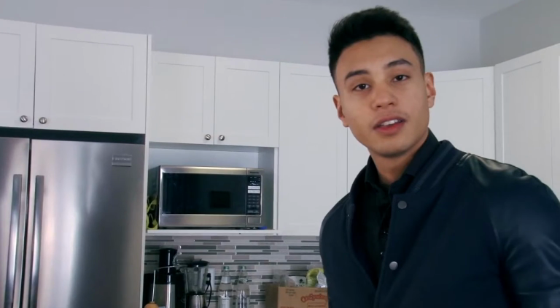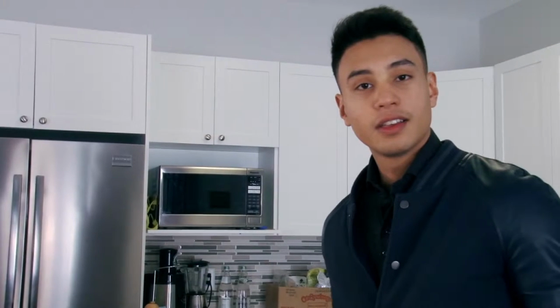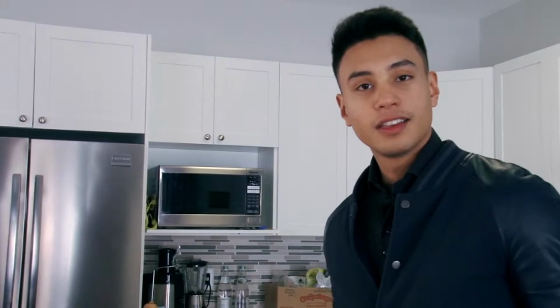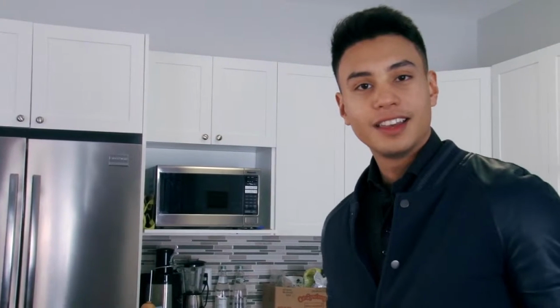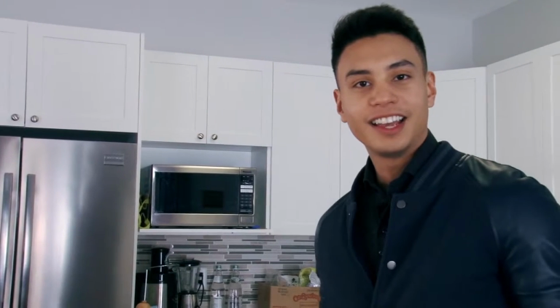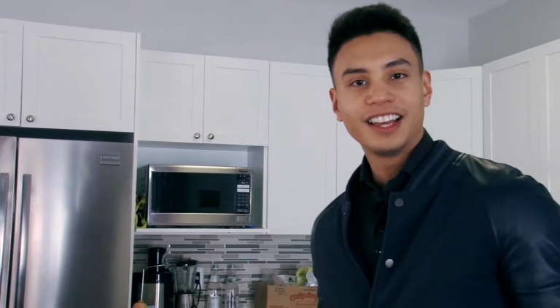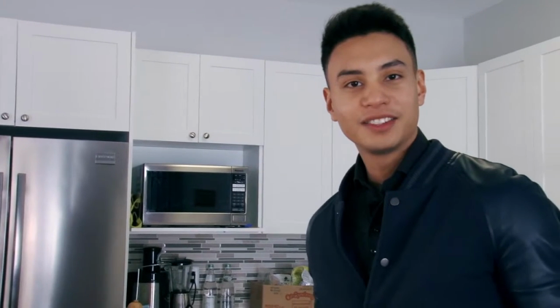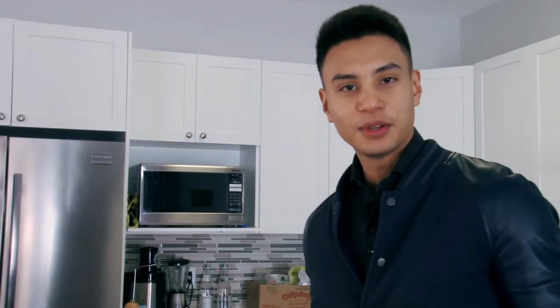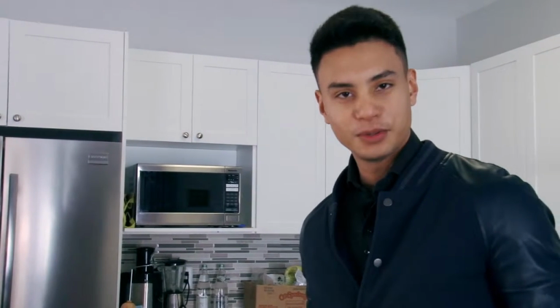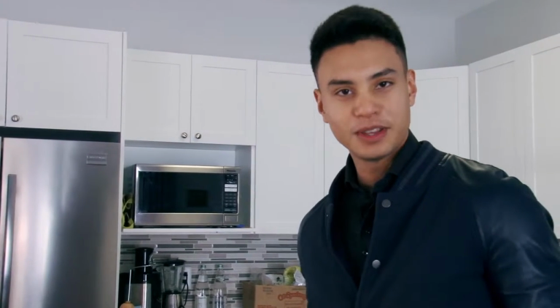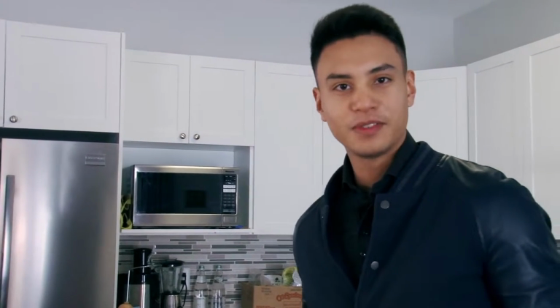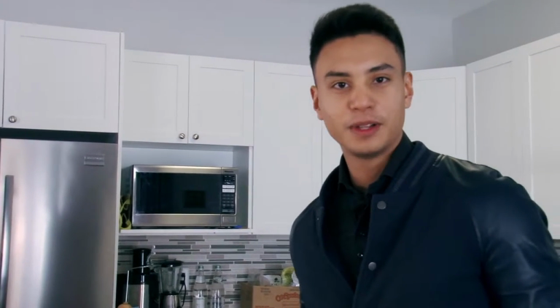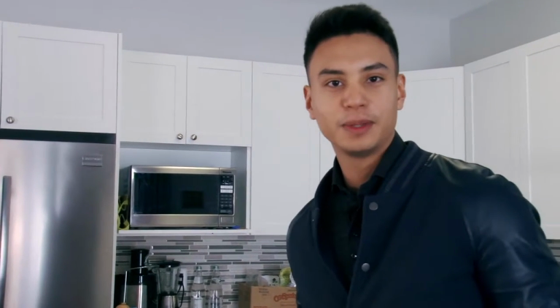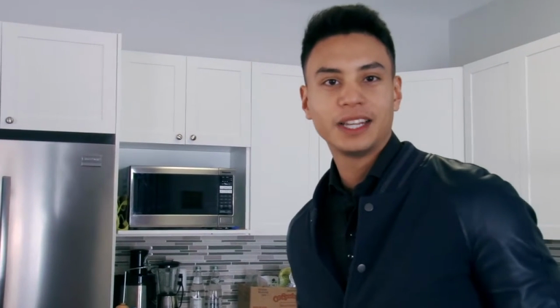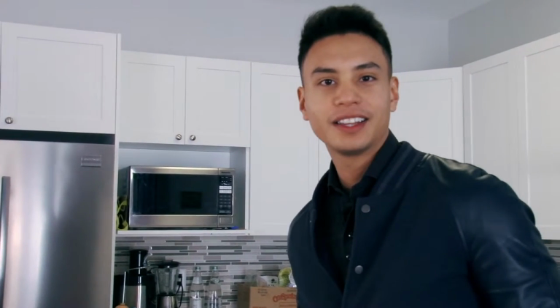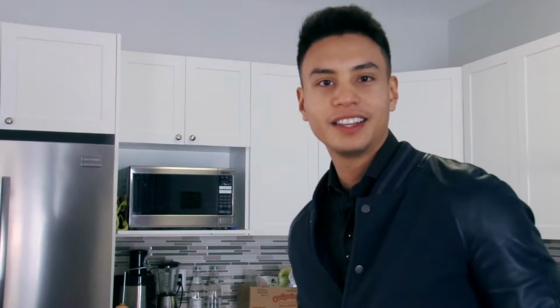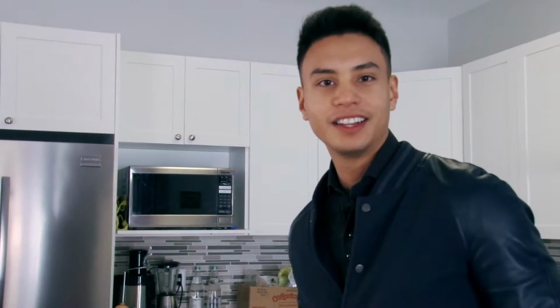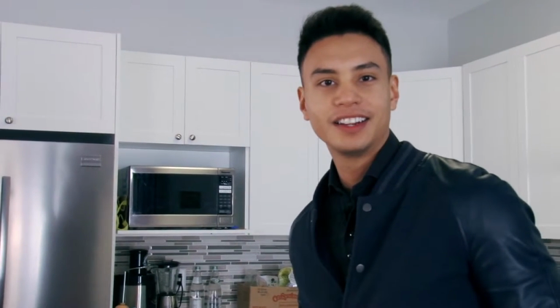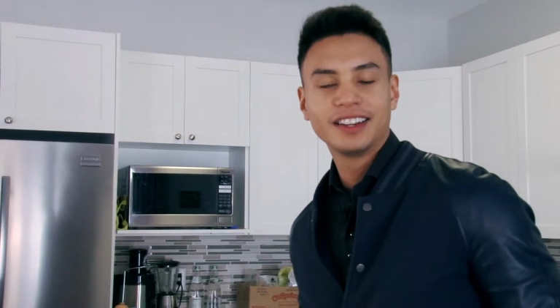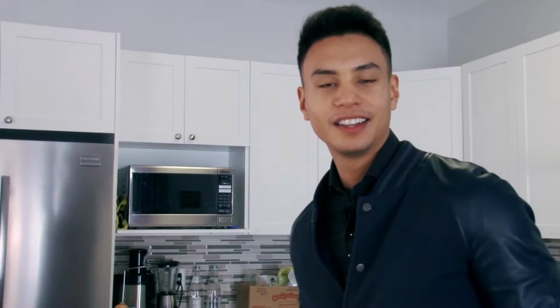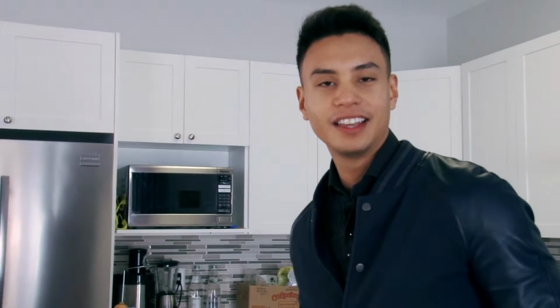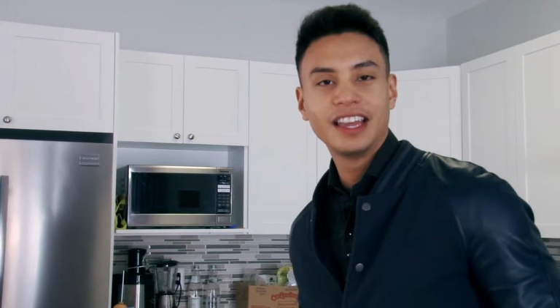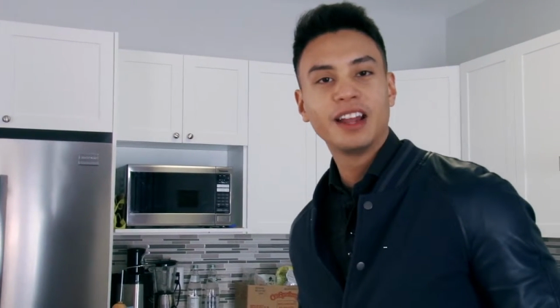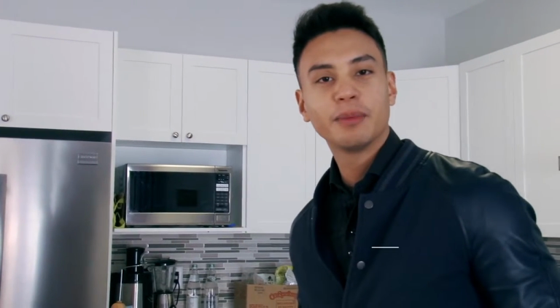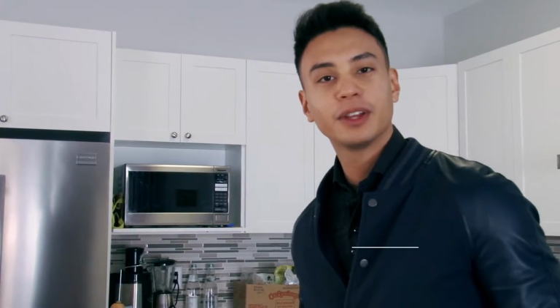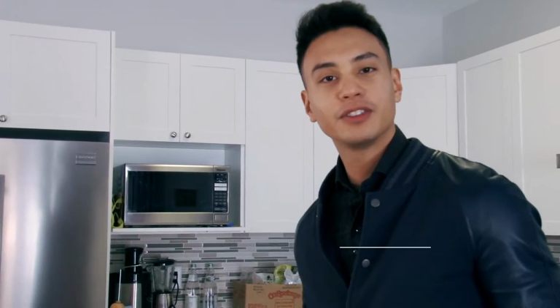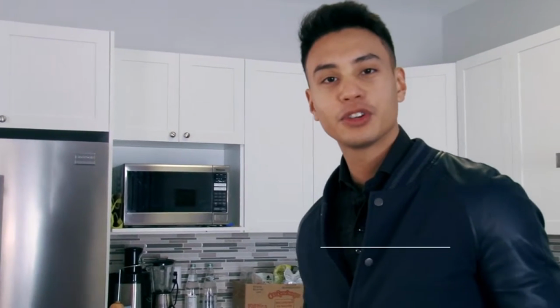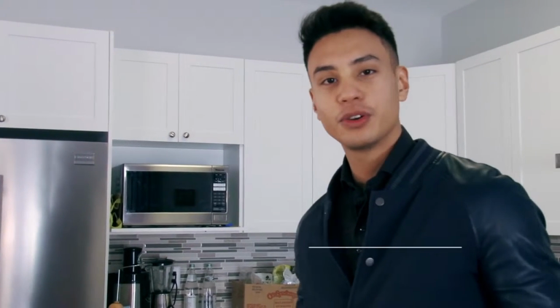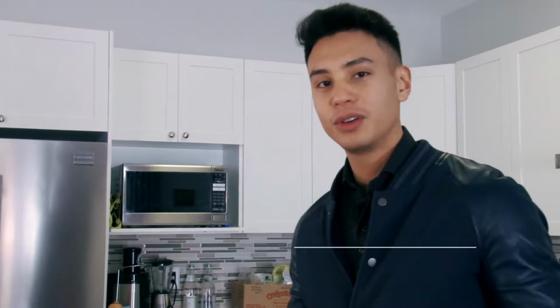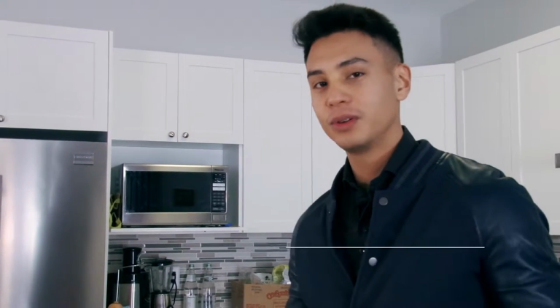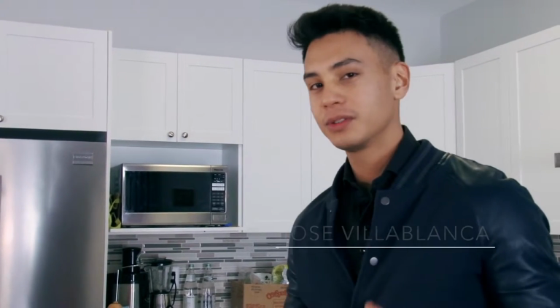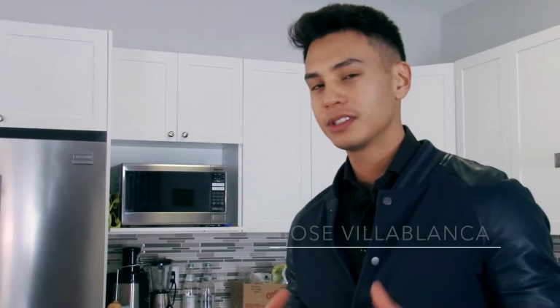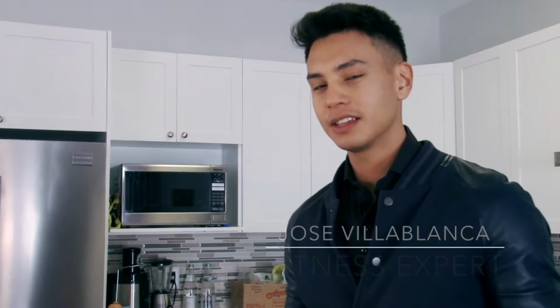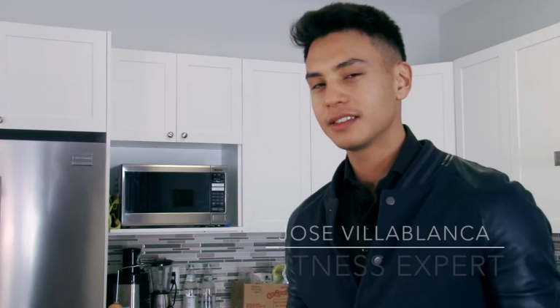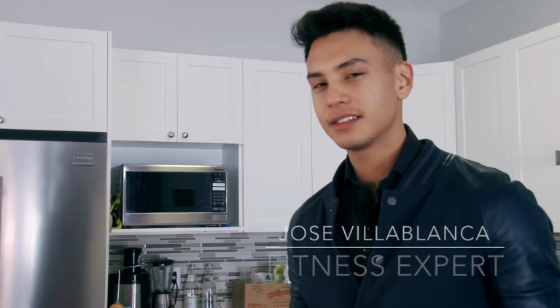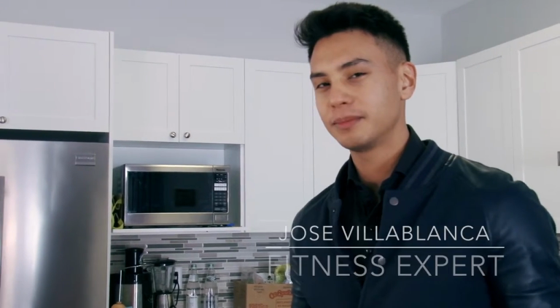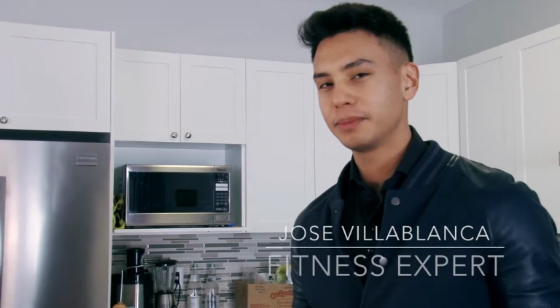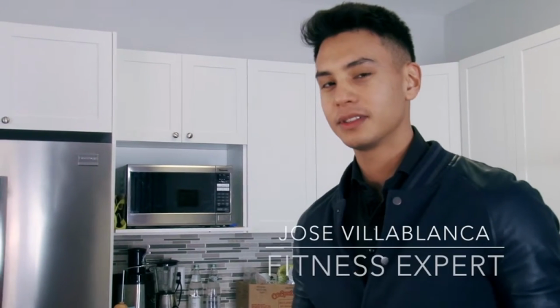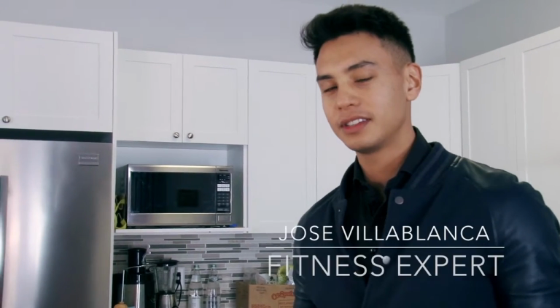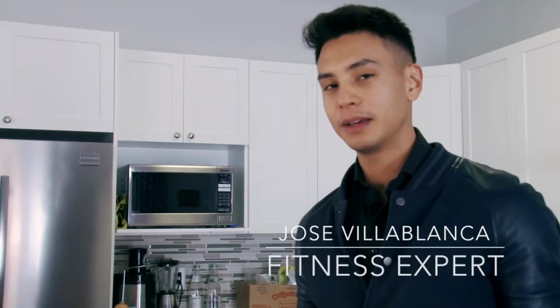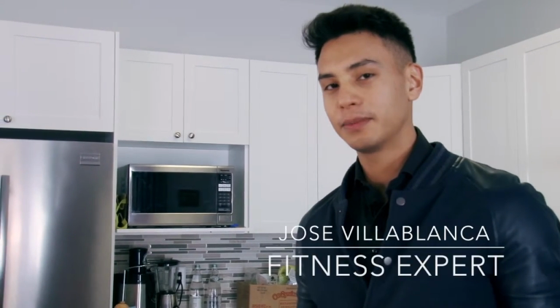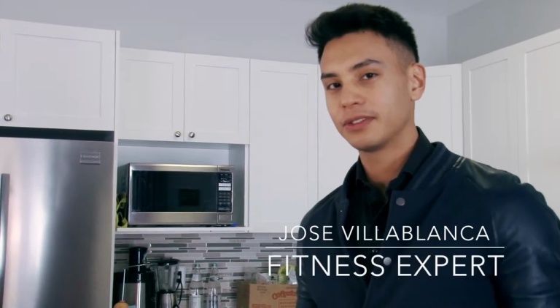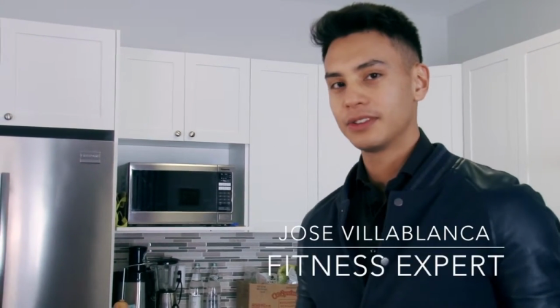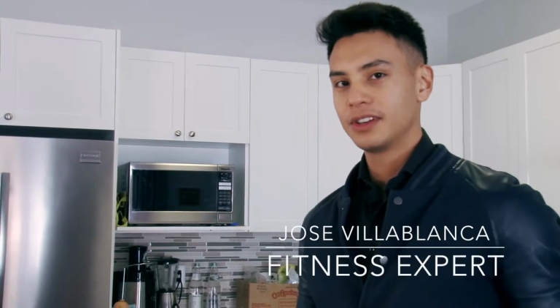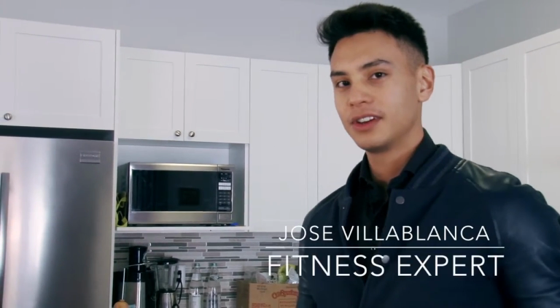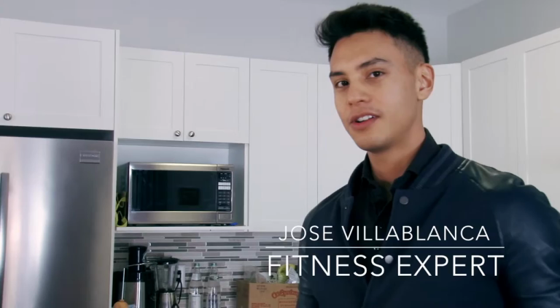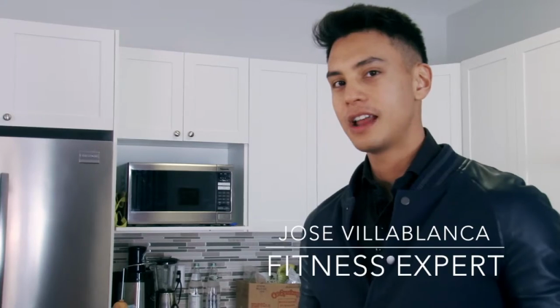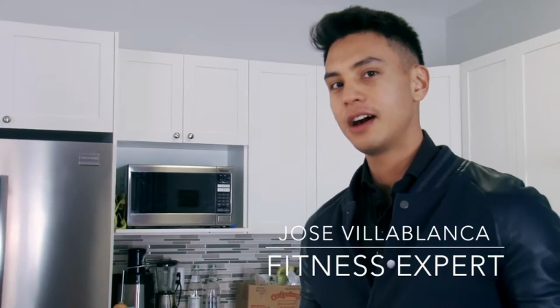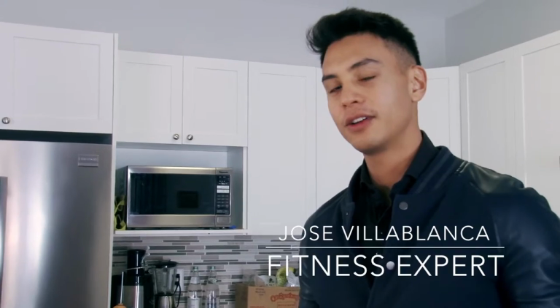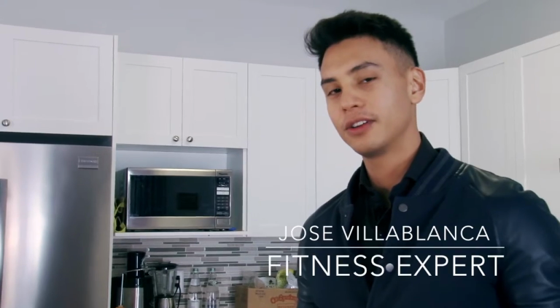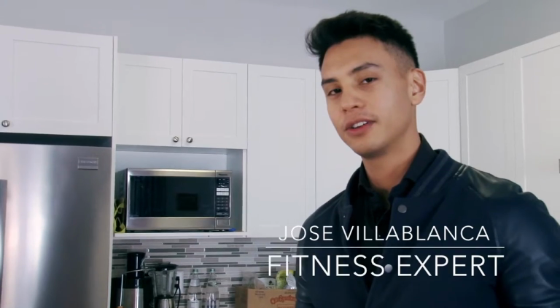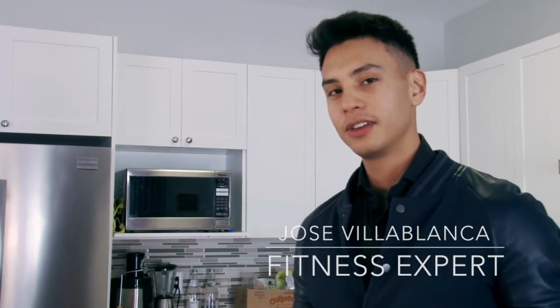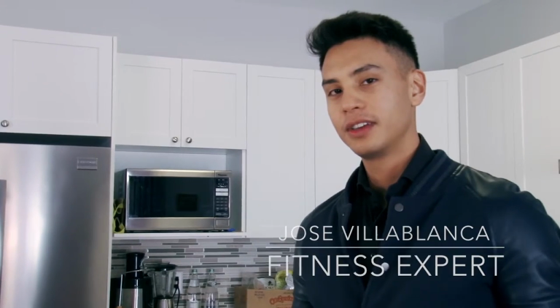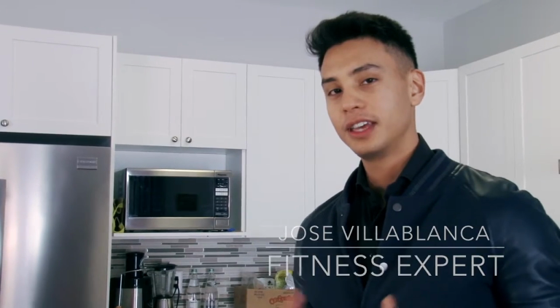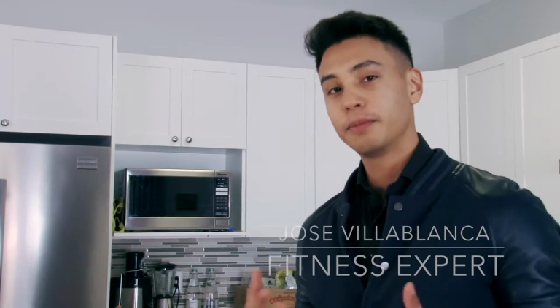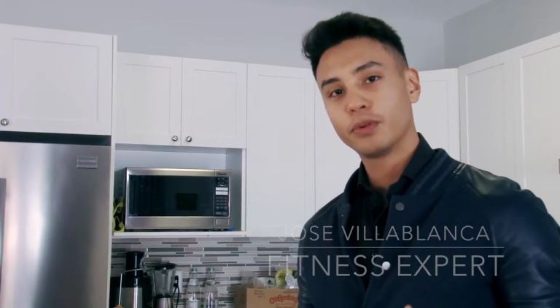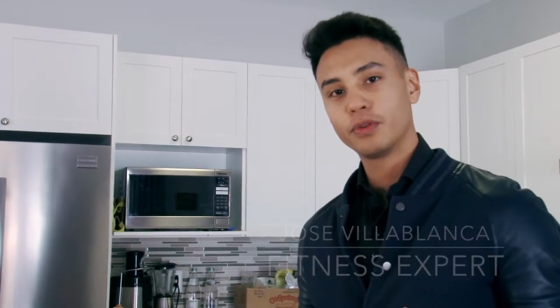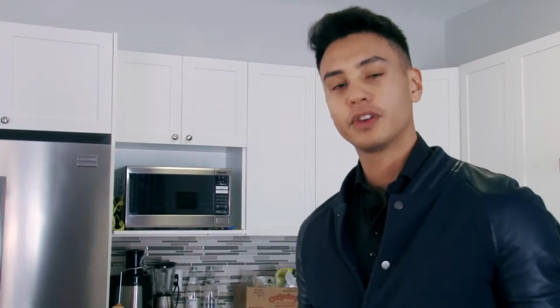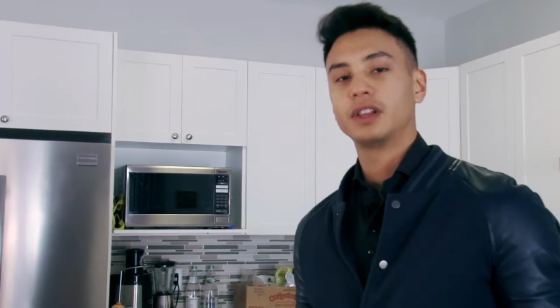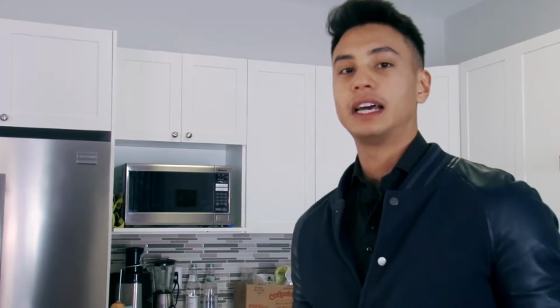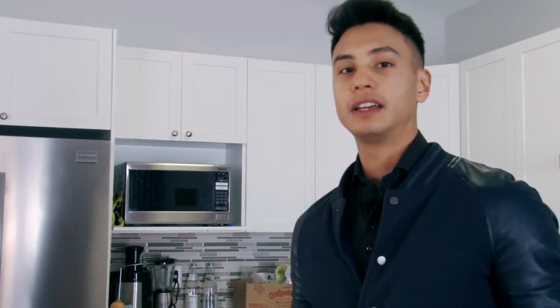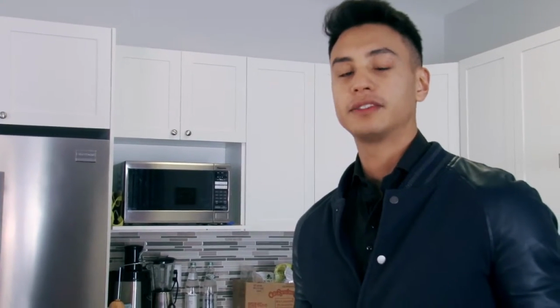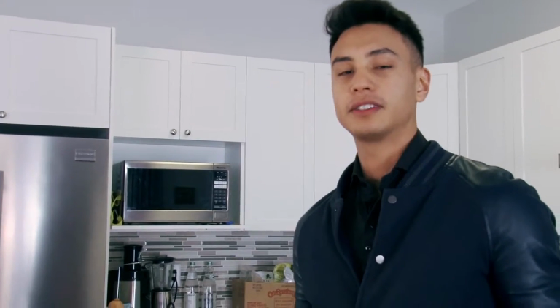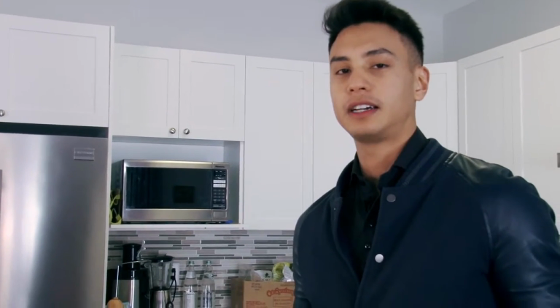Hey guys, Jose Villablanca here, and I'm going to show you six simple tips on how to improve your lifestyle.